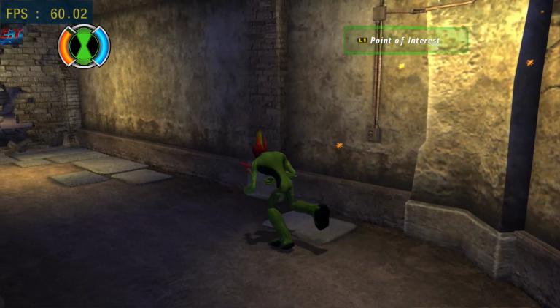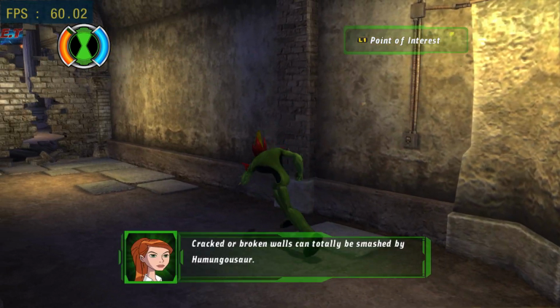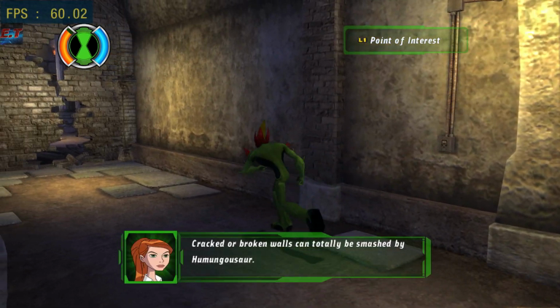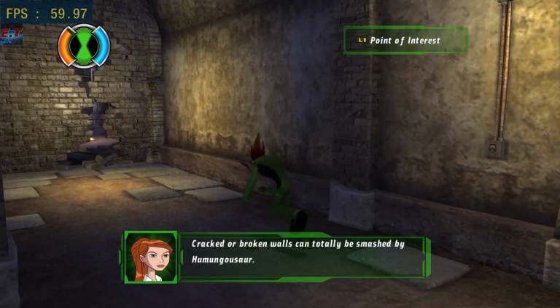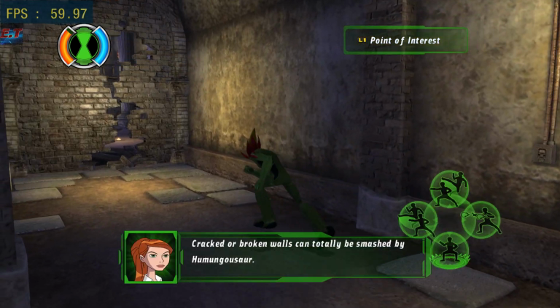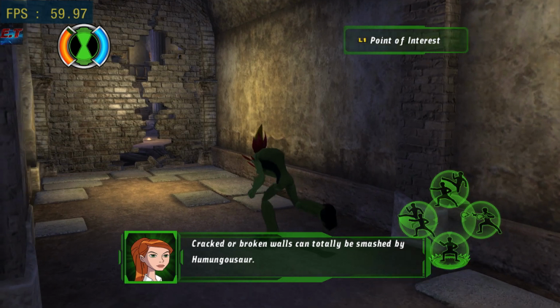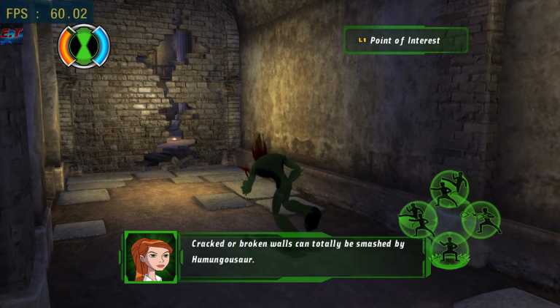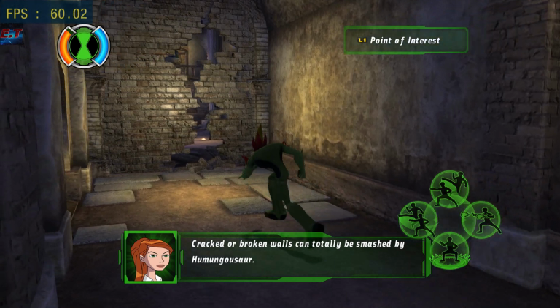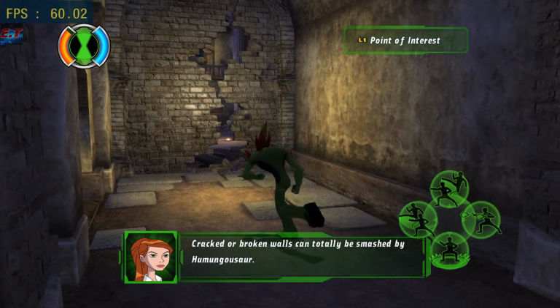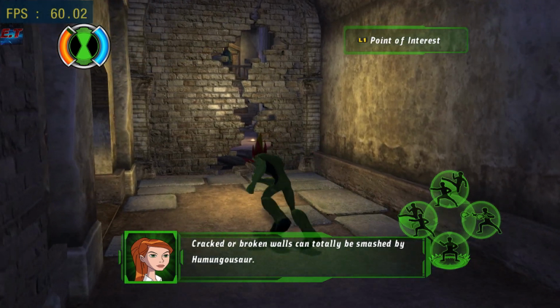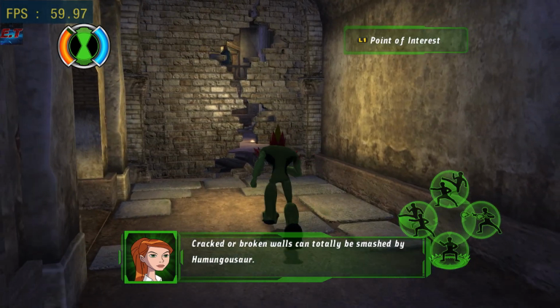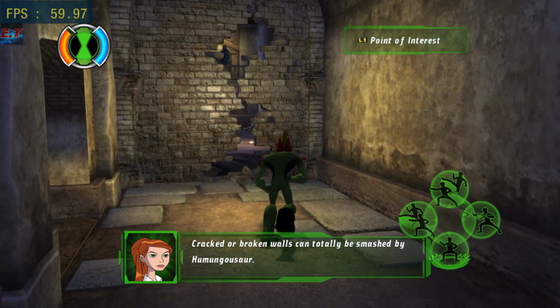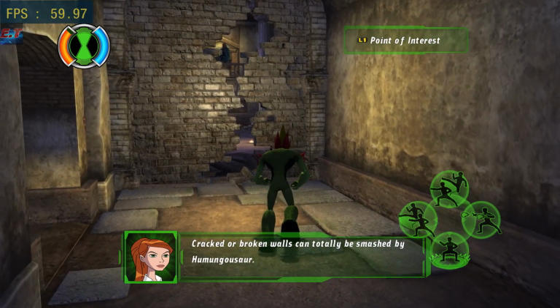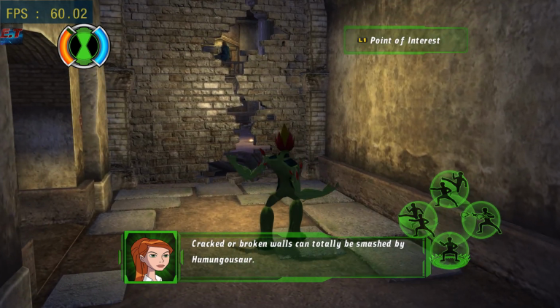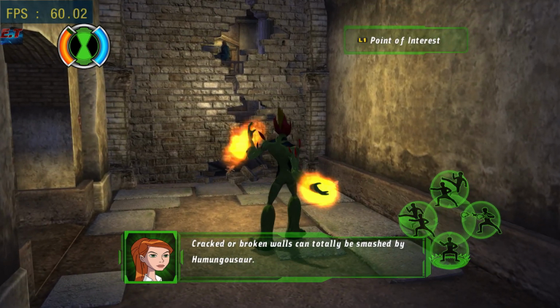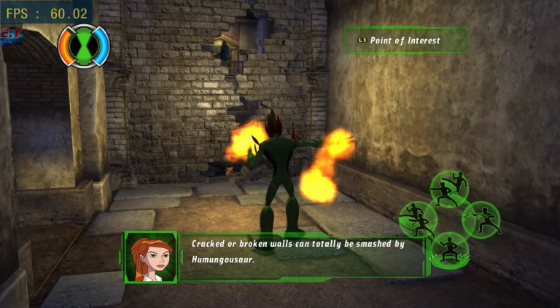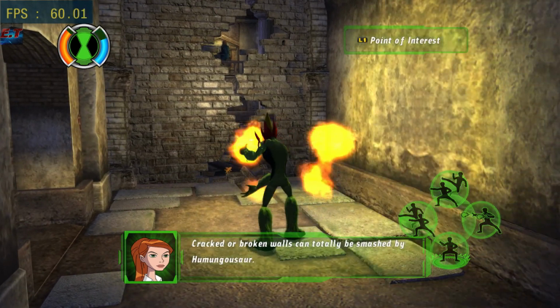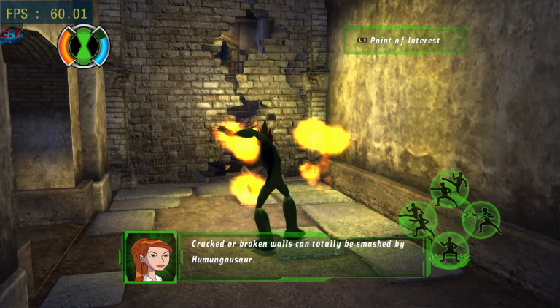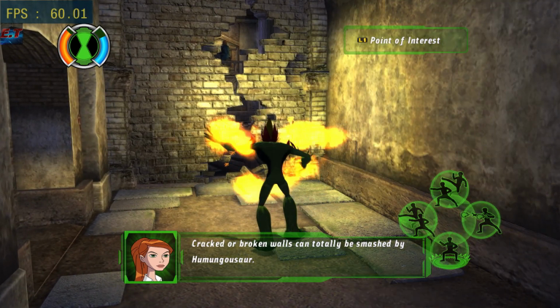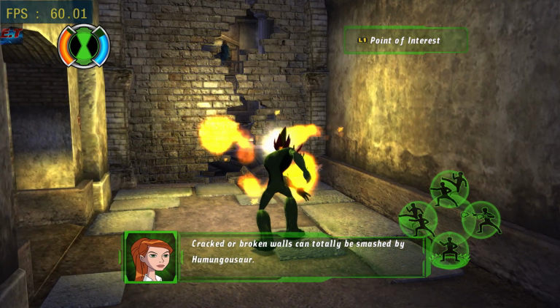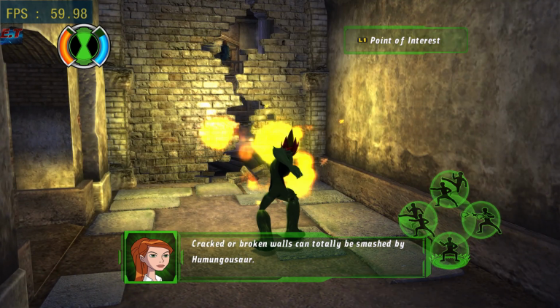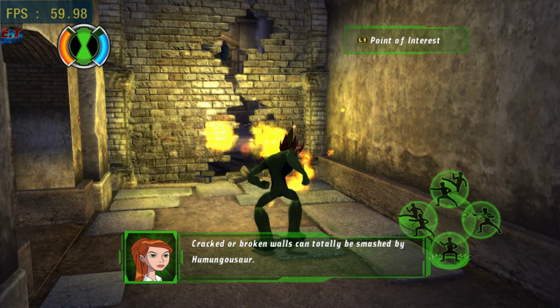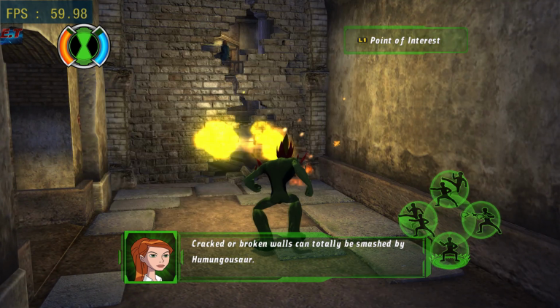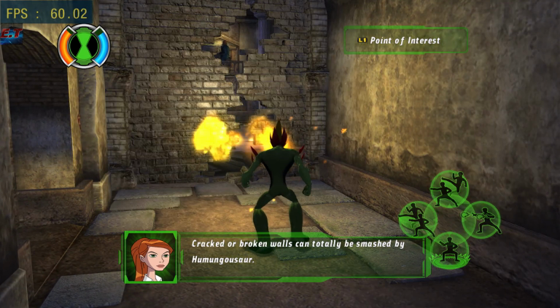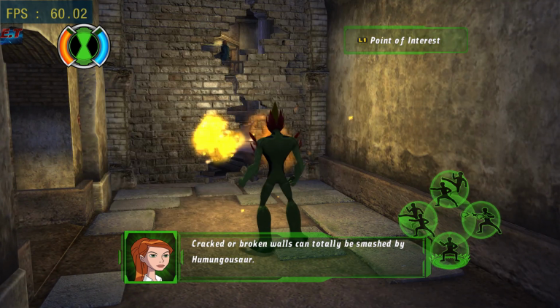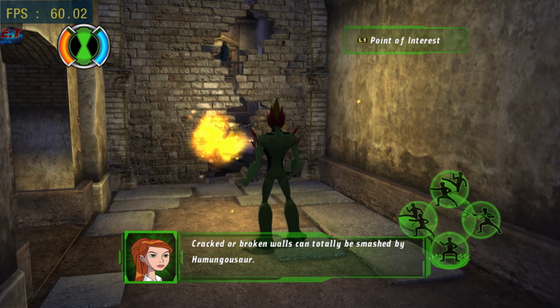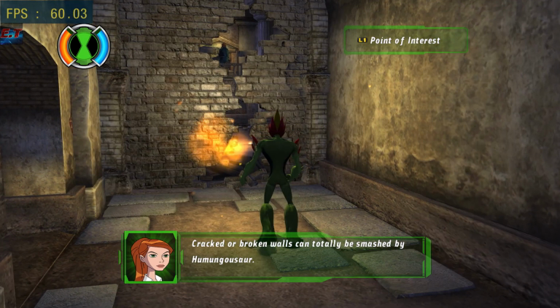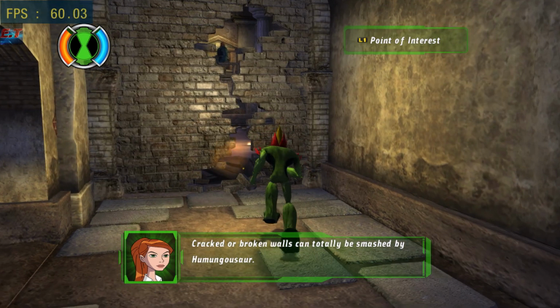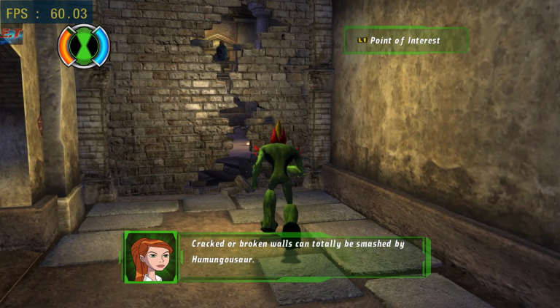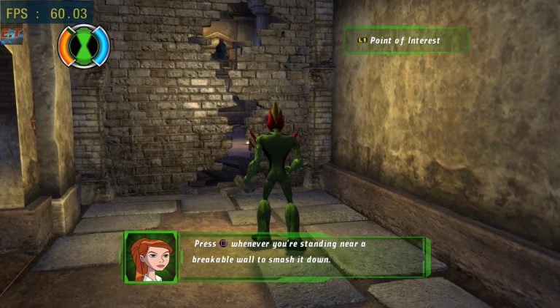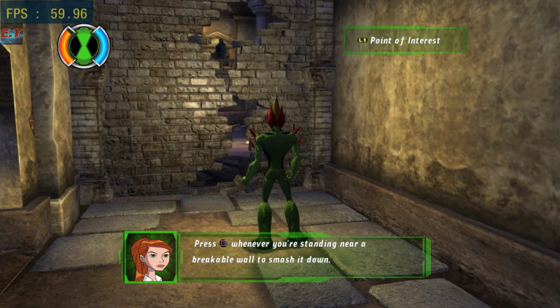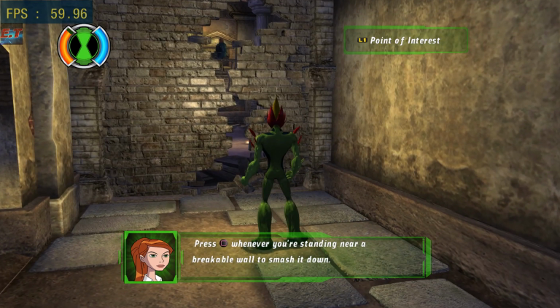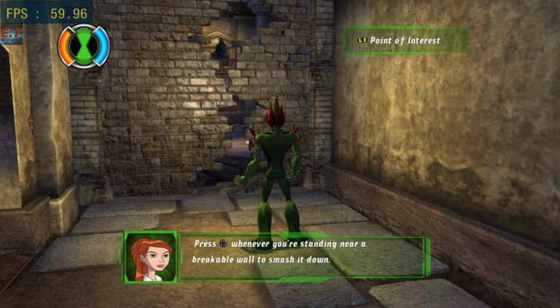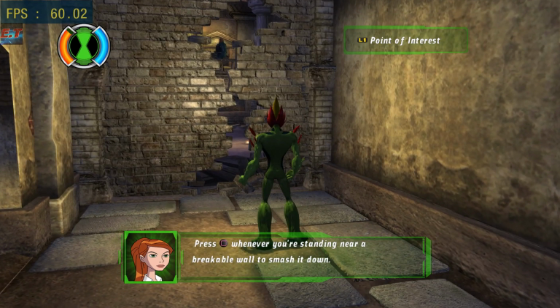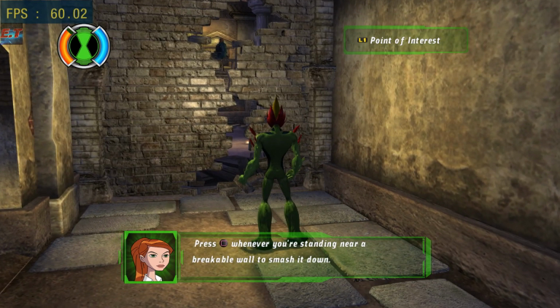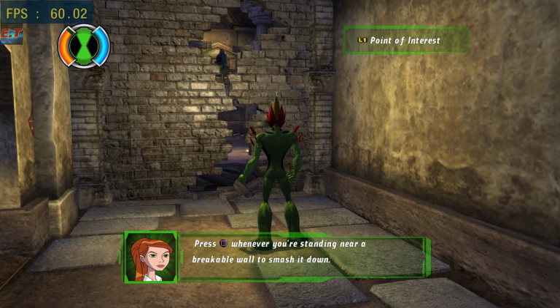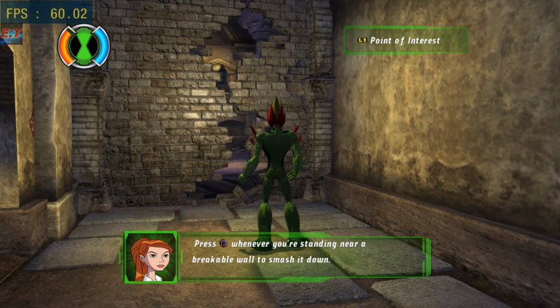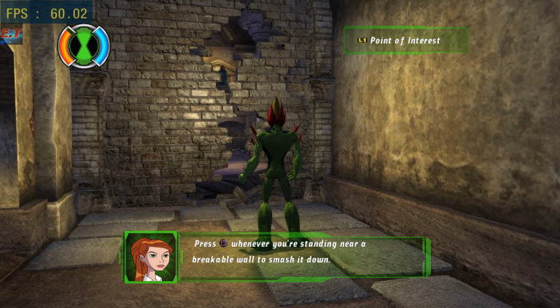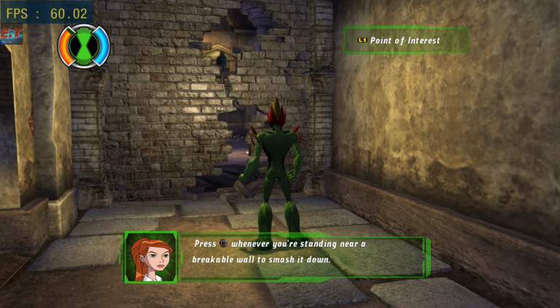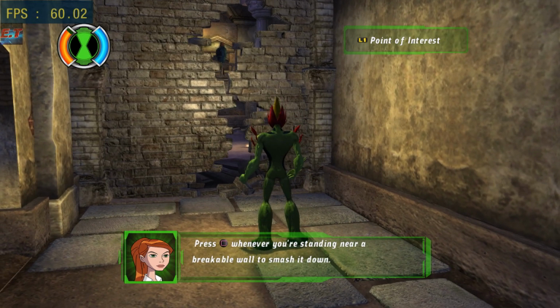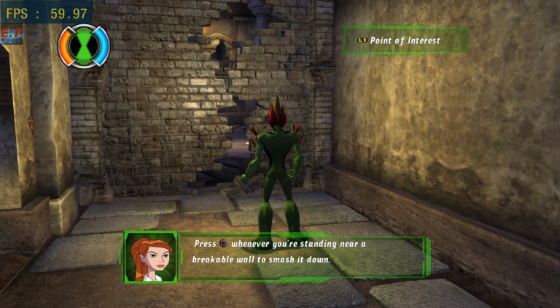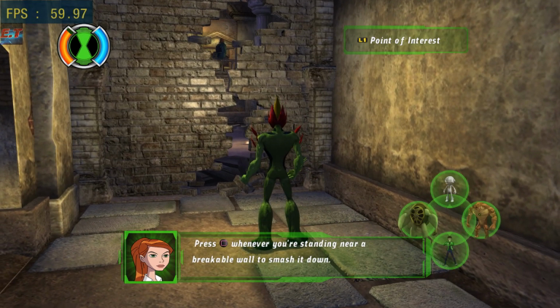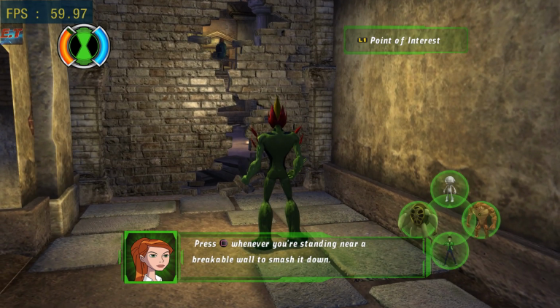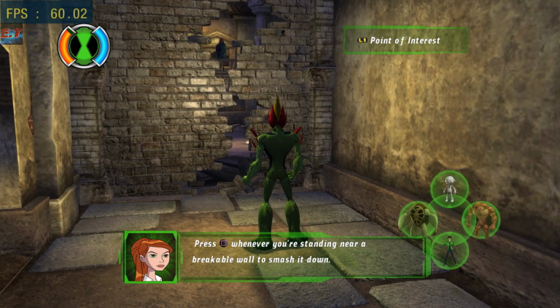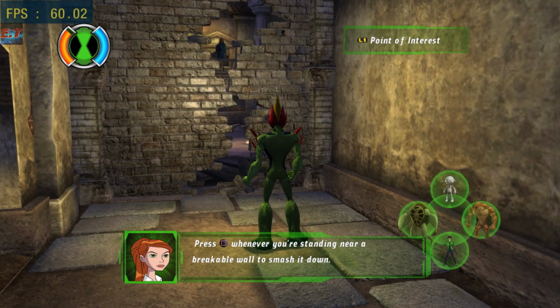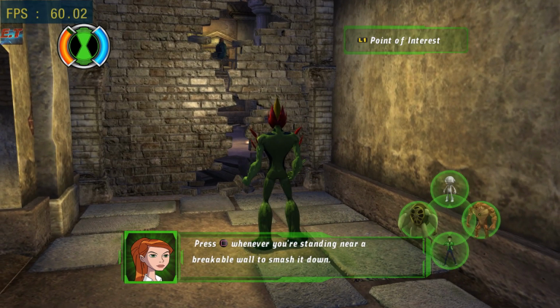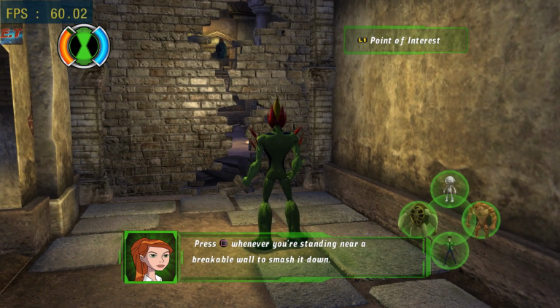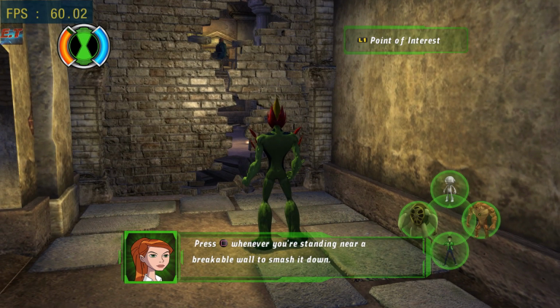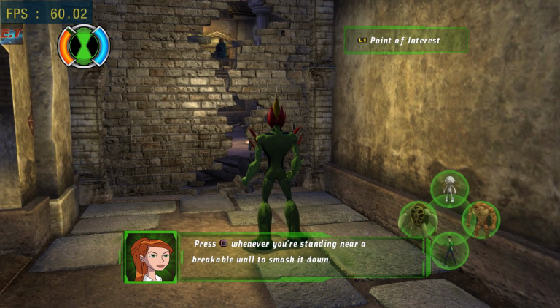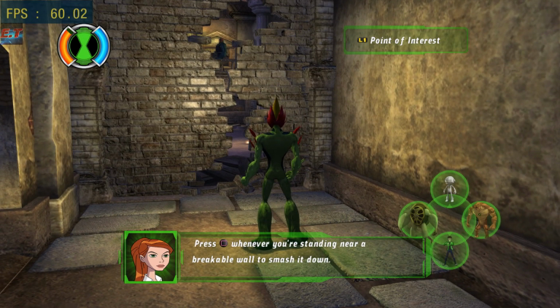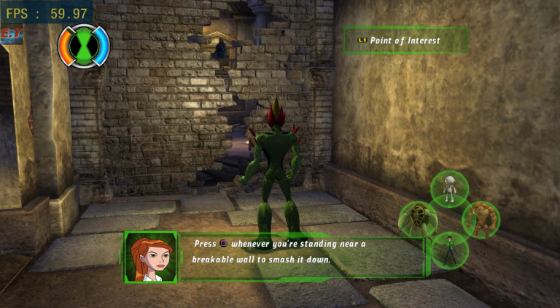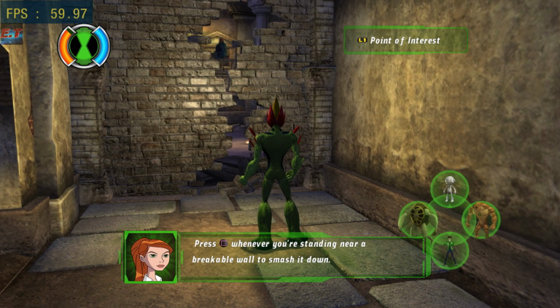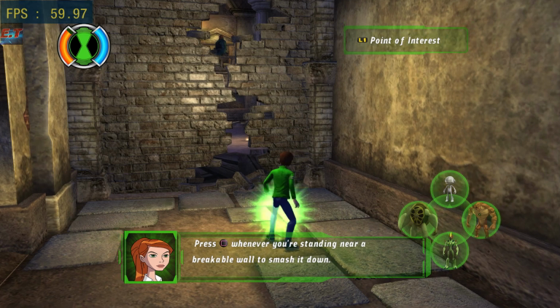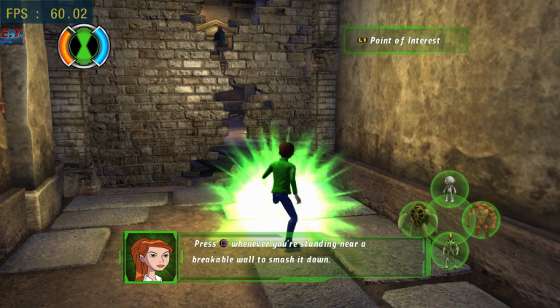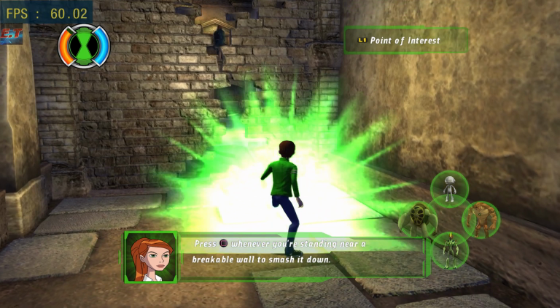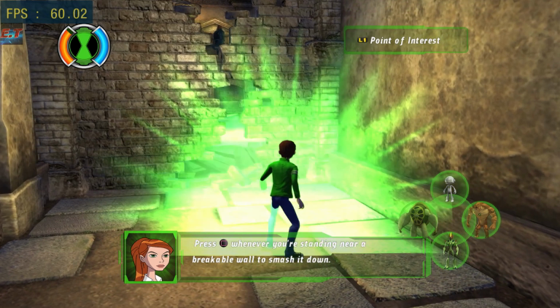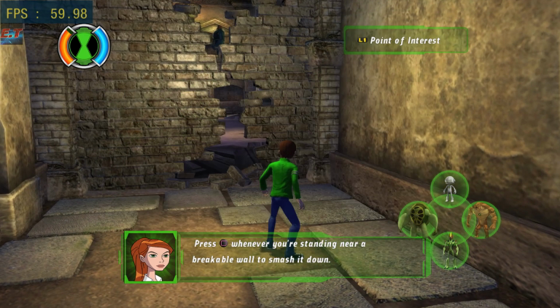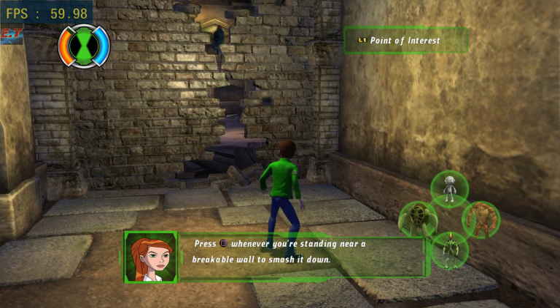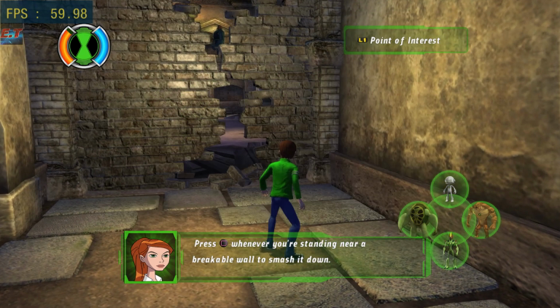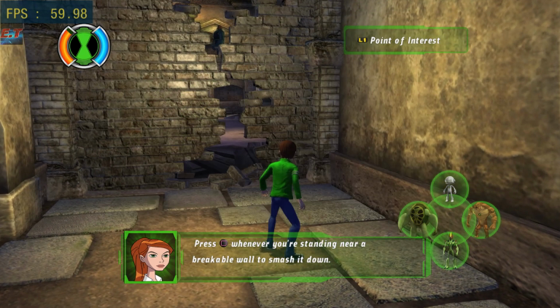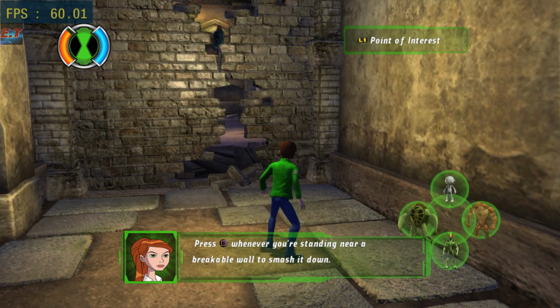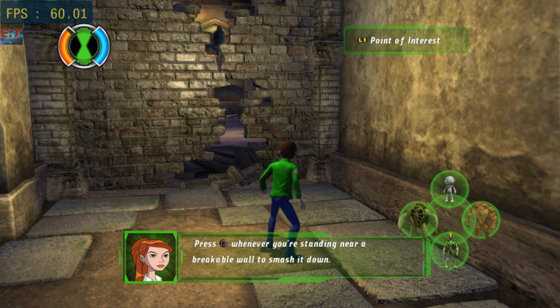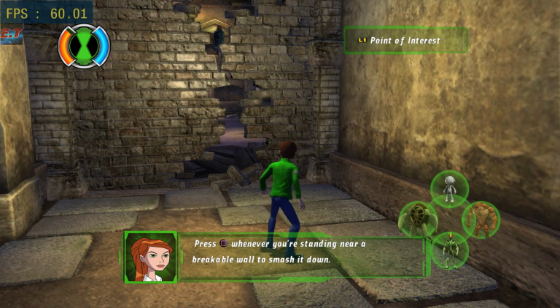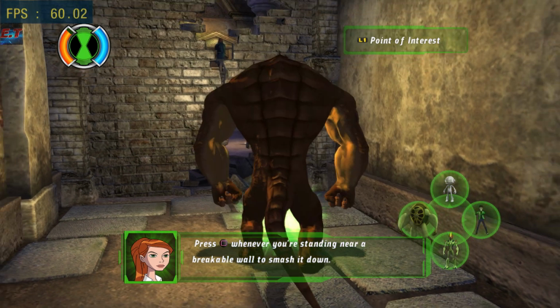Cracked or broken walls can totally be smashed by Humongosaur. Press the square button whenever you're standing near a breakable wall to smash it down.